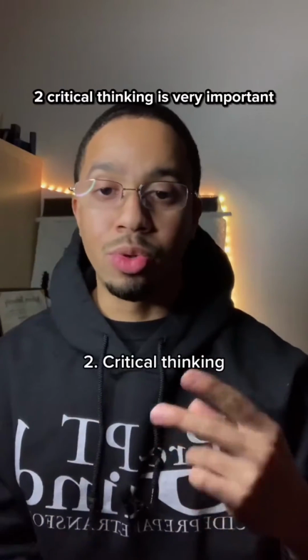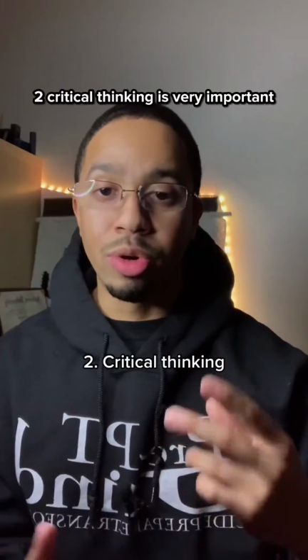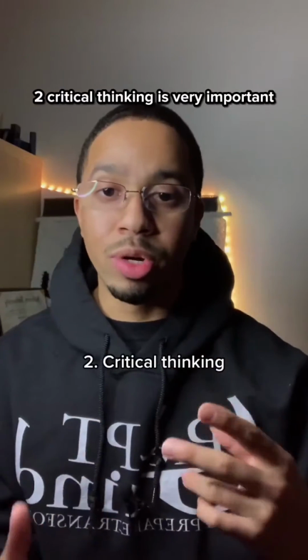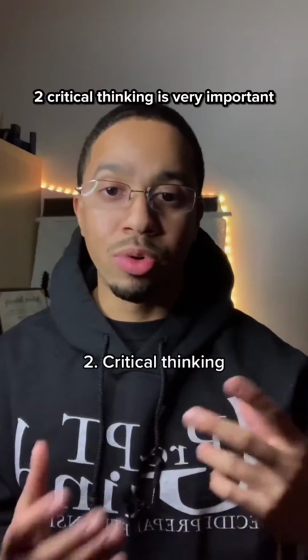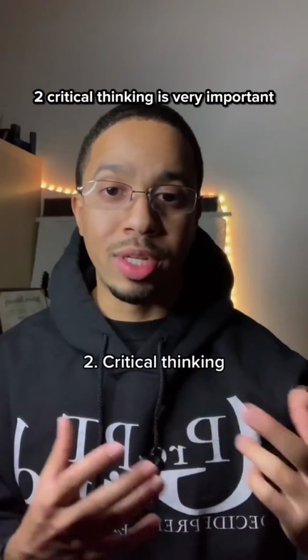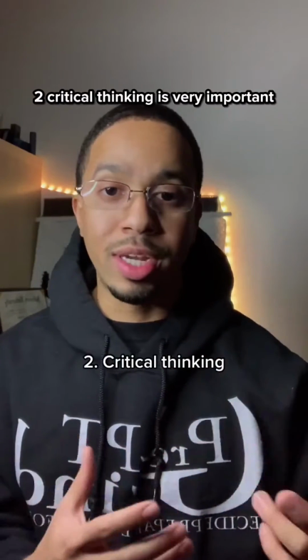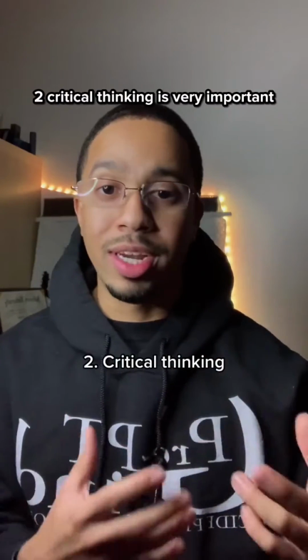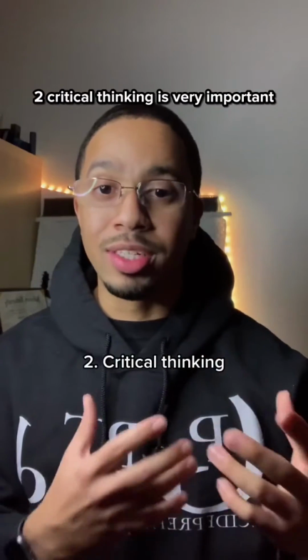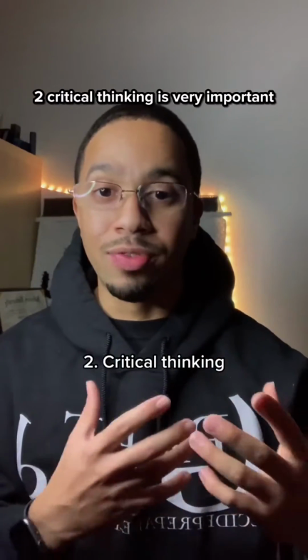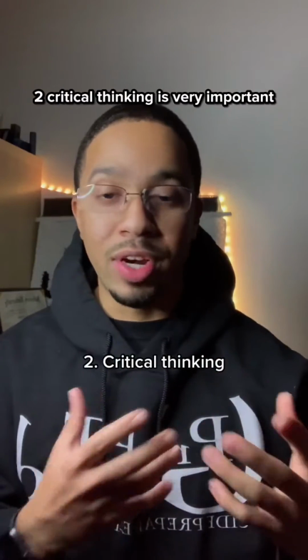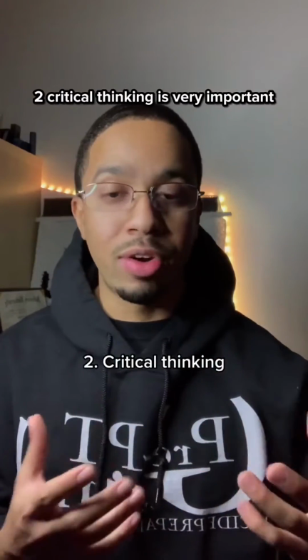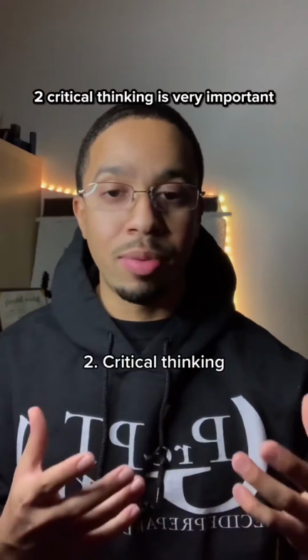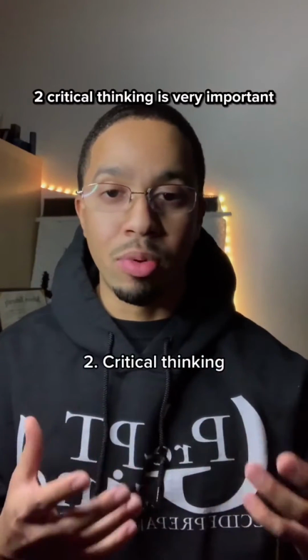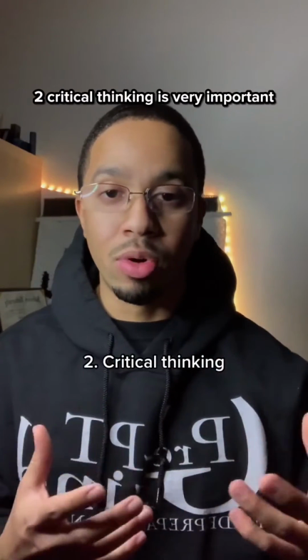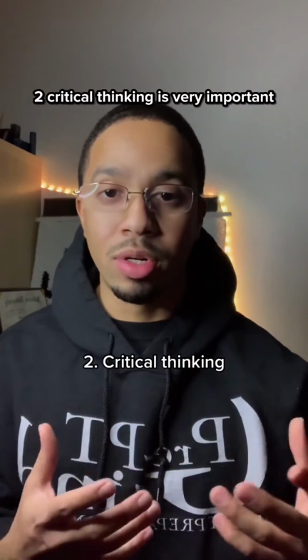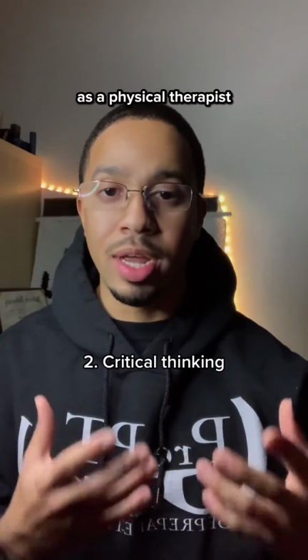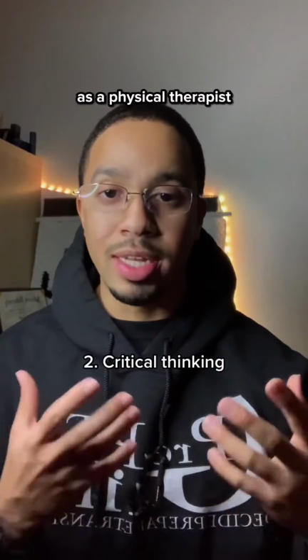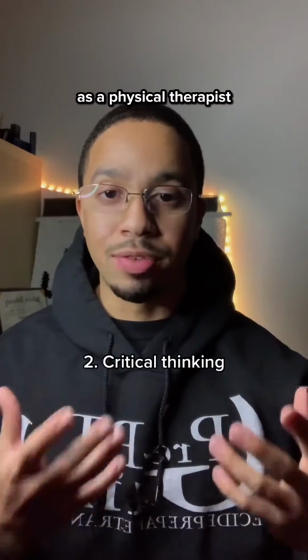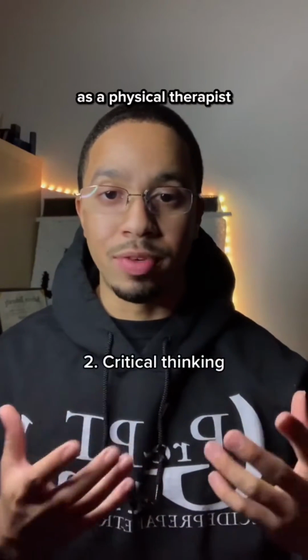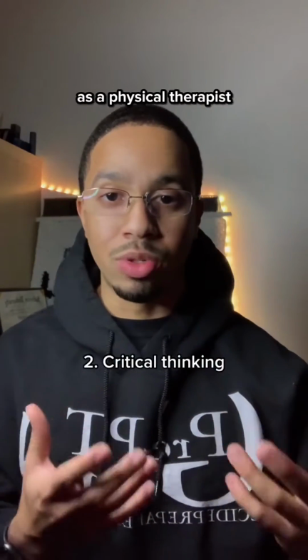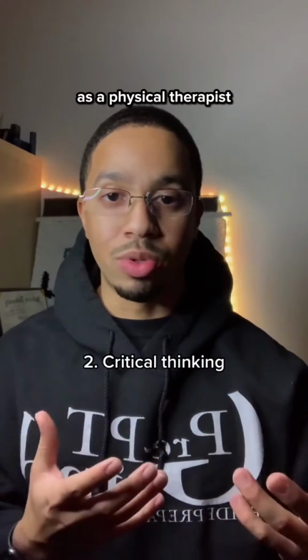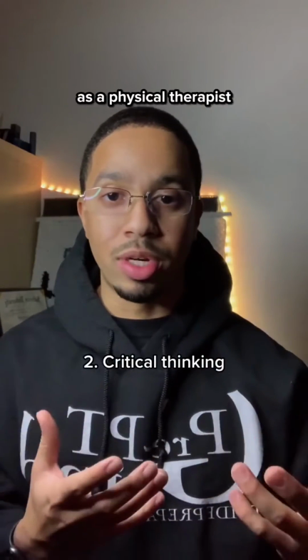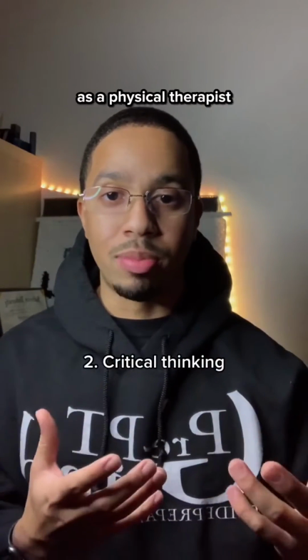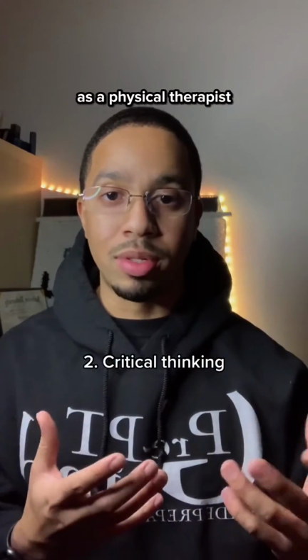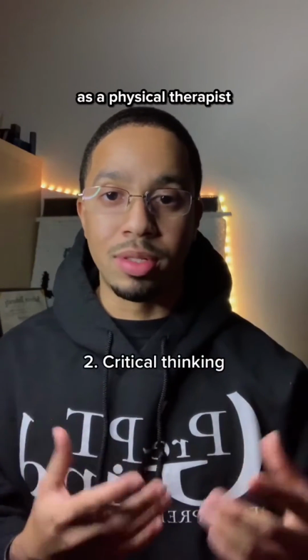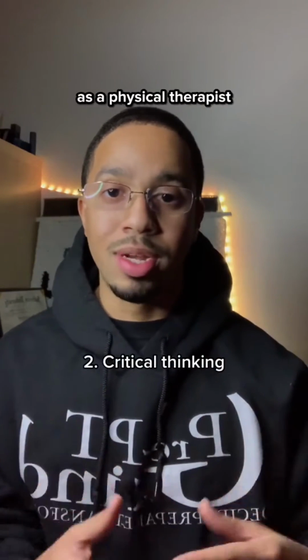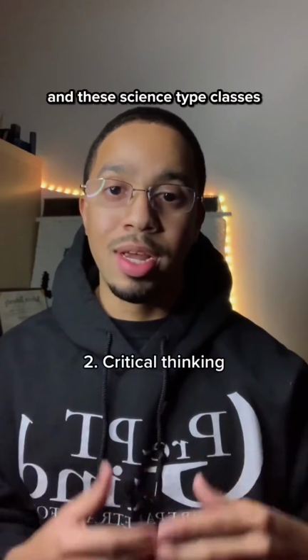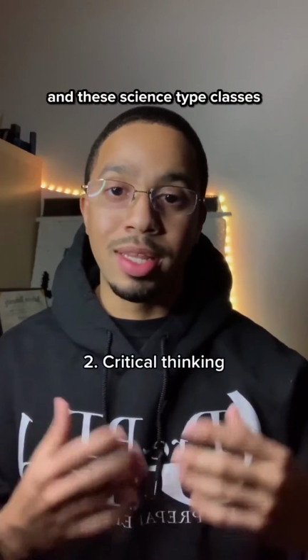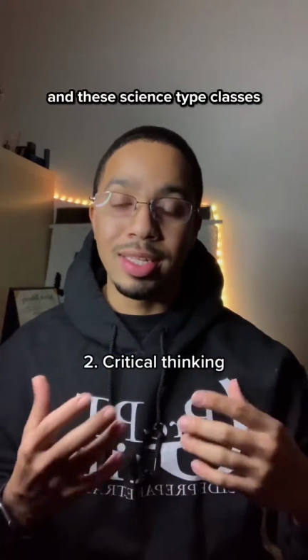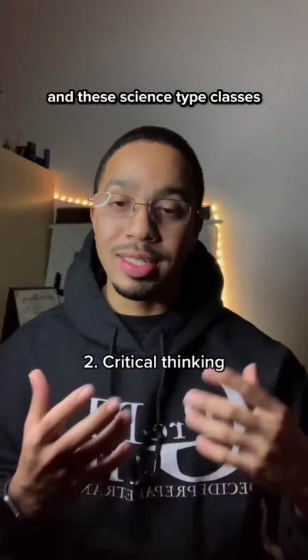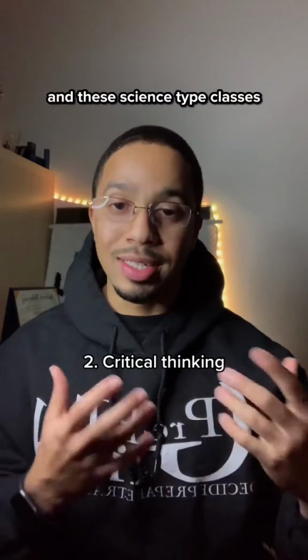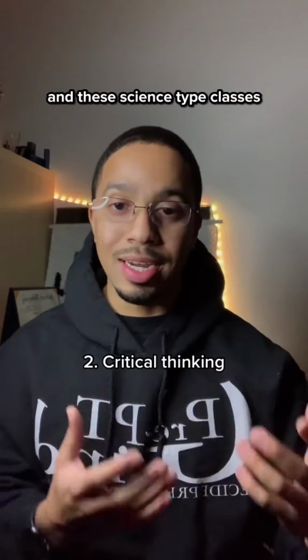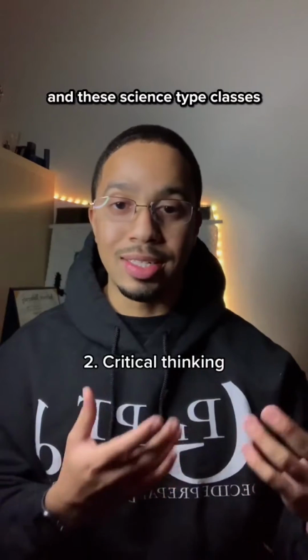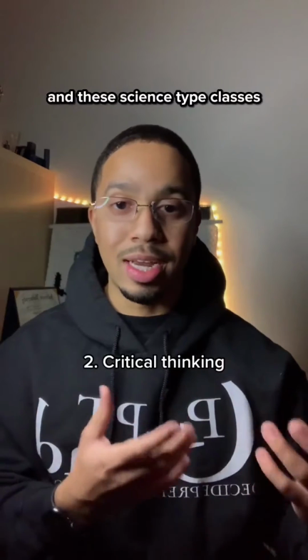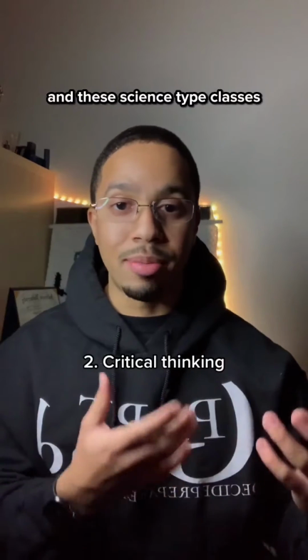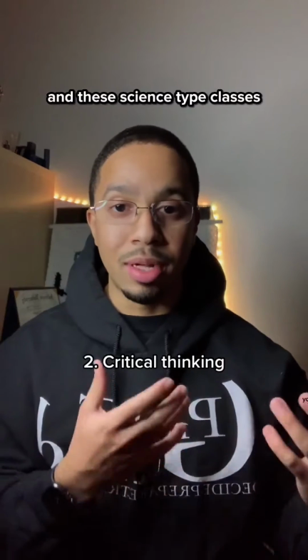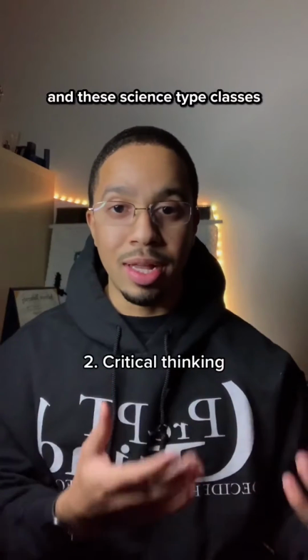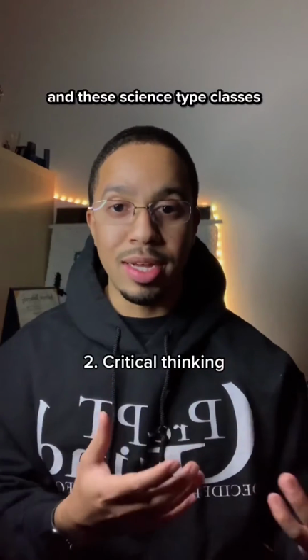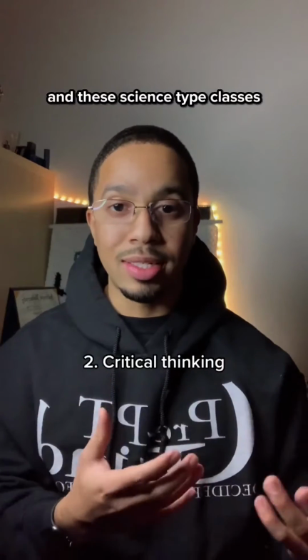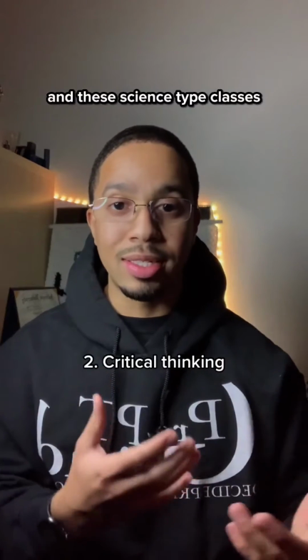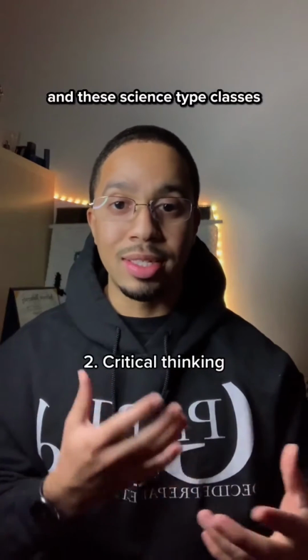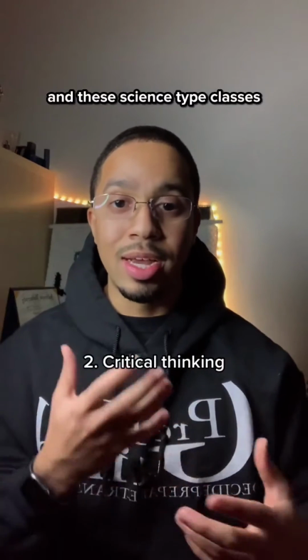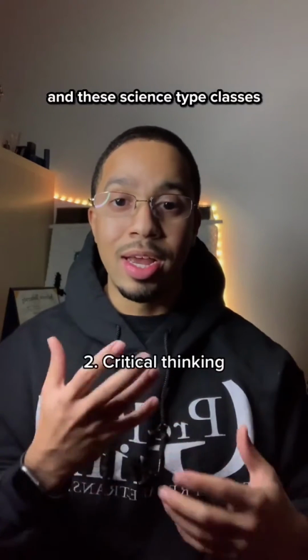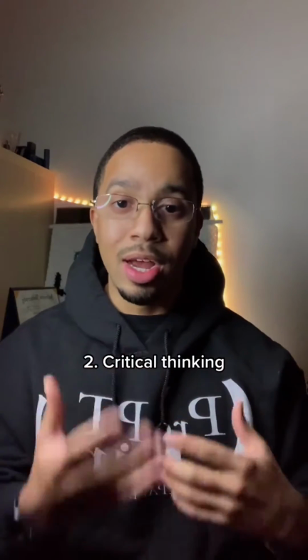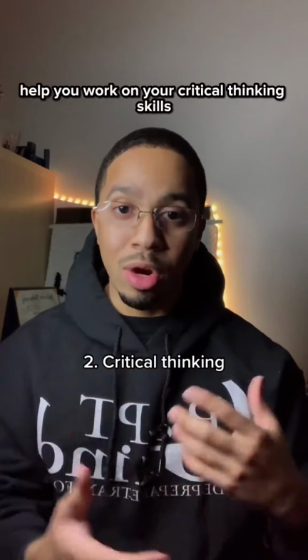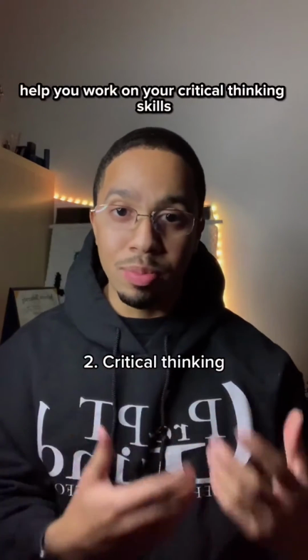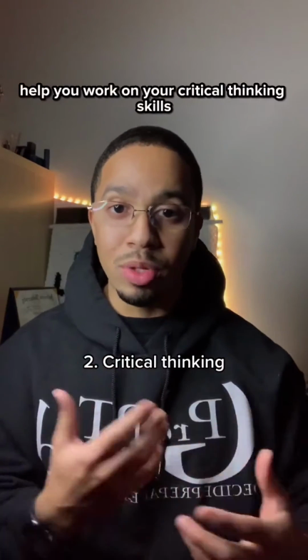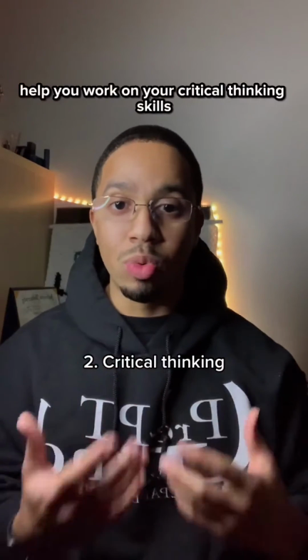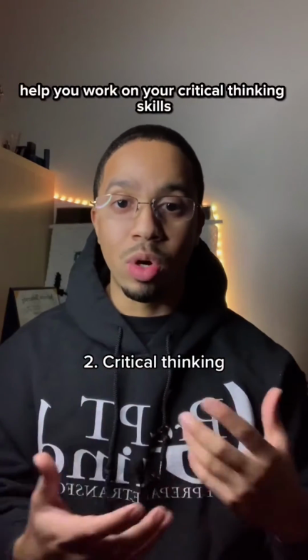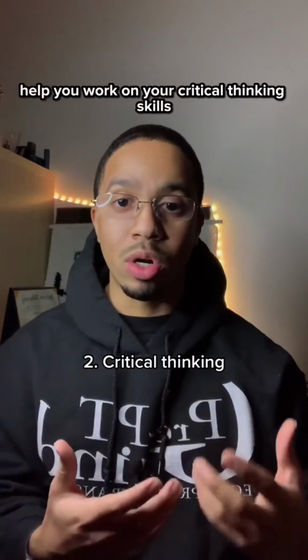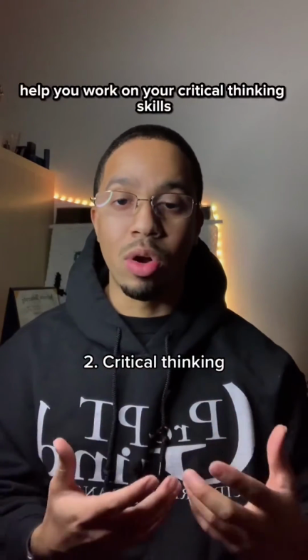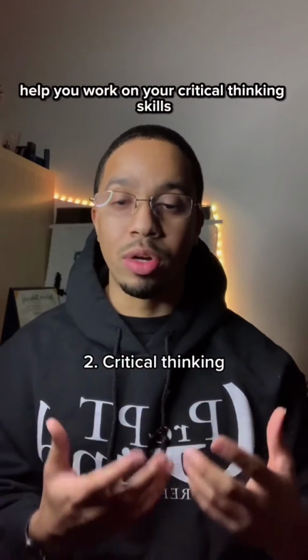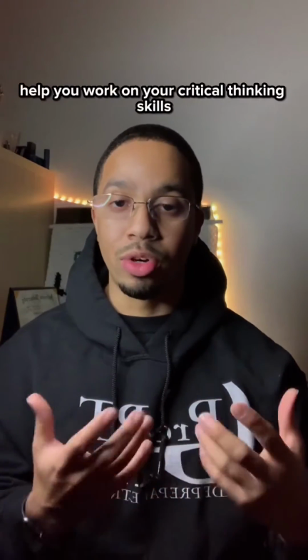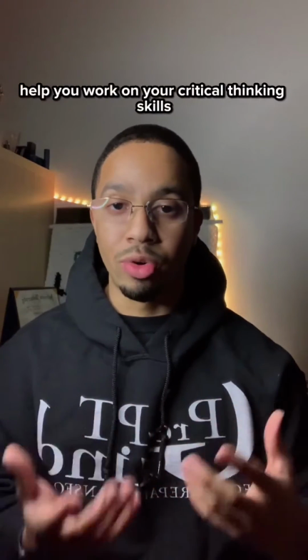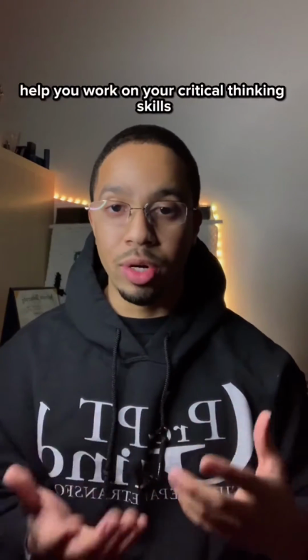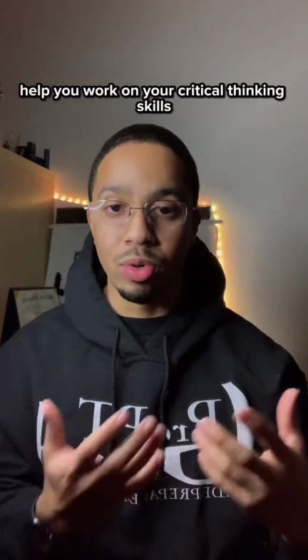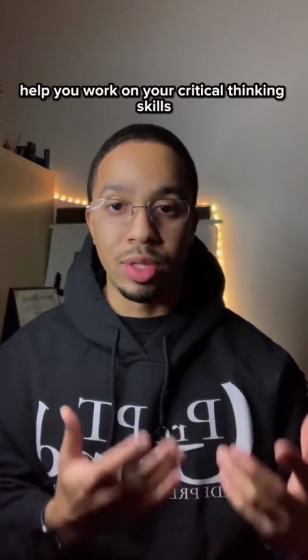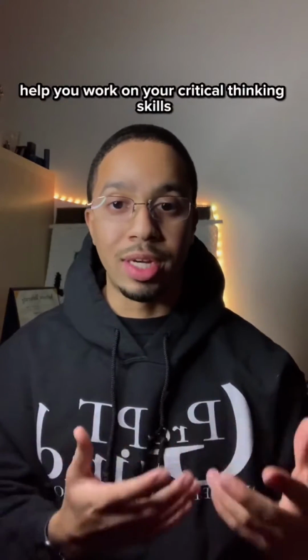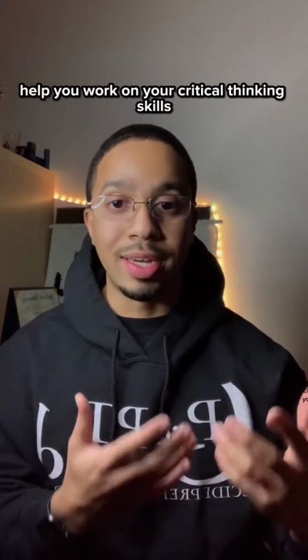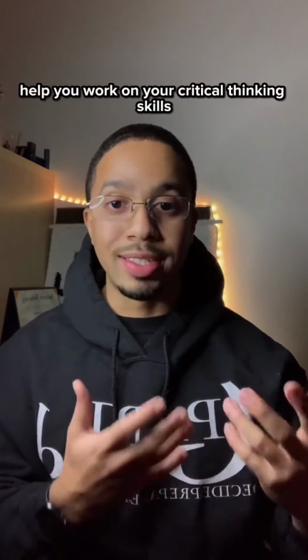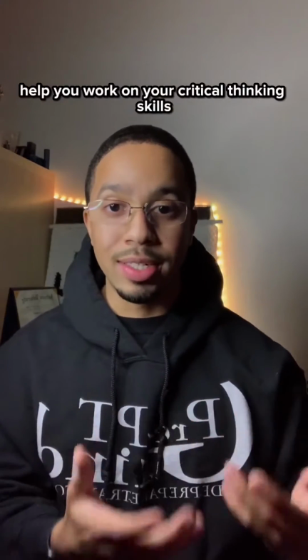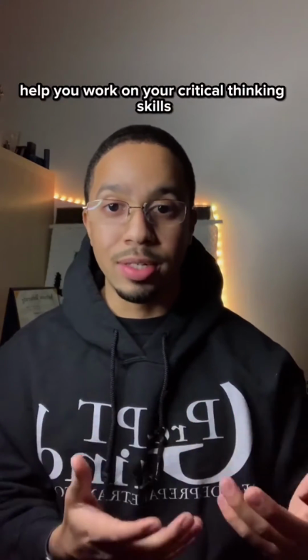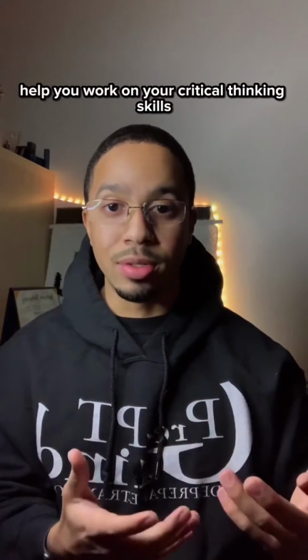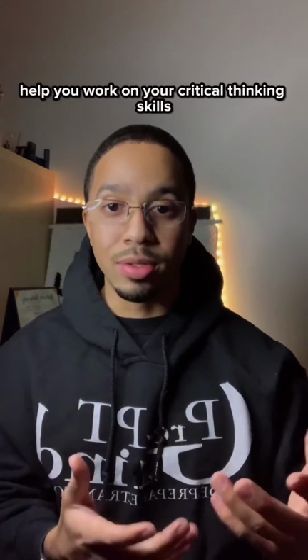Two, critical thinking is very important as a physical therapist, and these science-type classes help you work on your critical thinking skills.